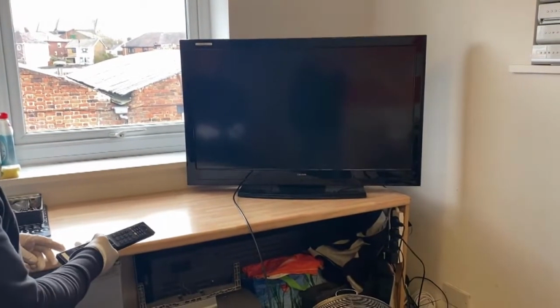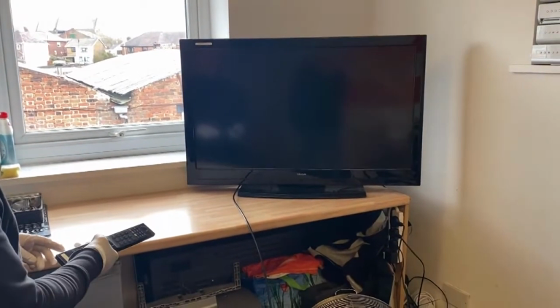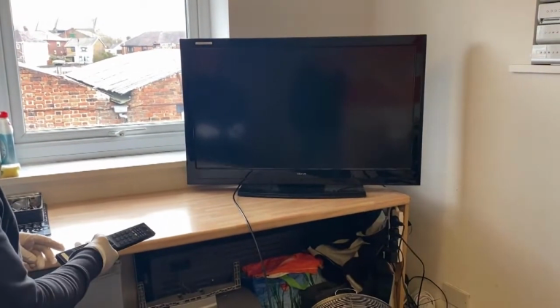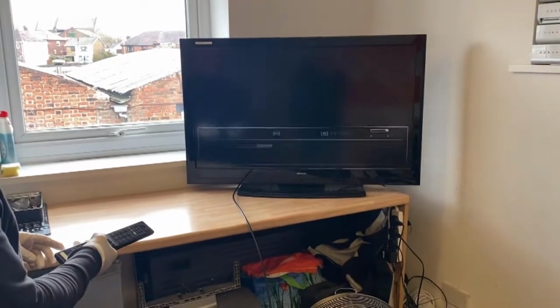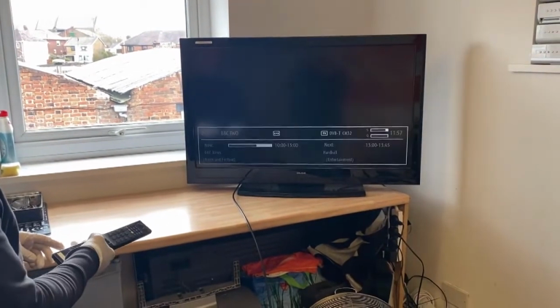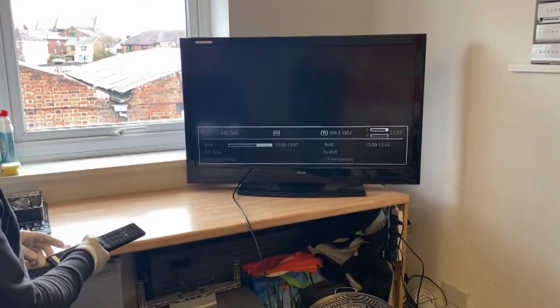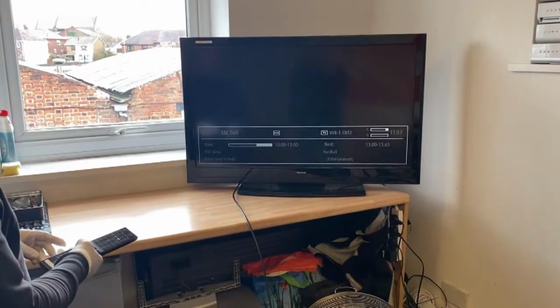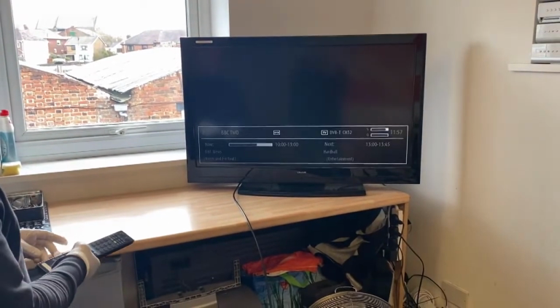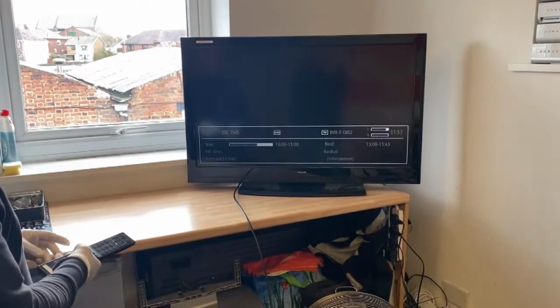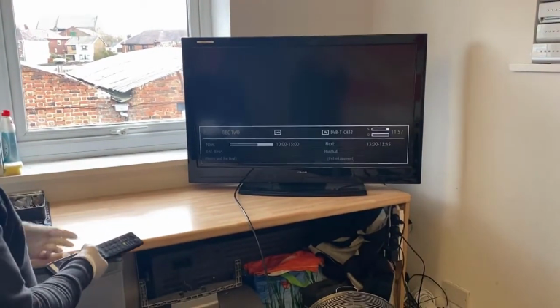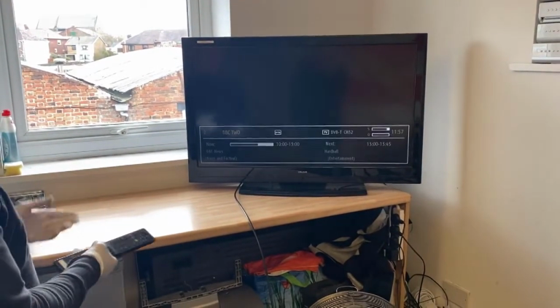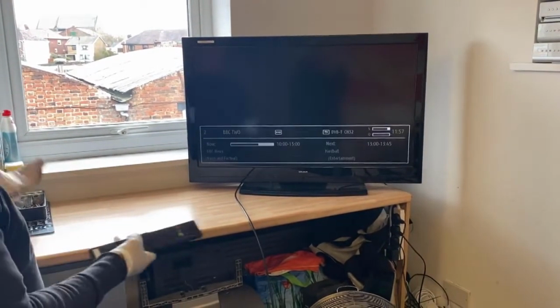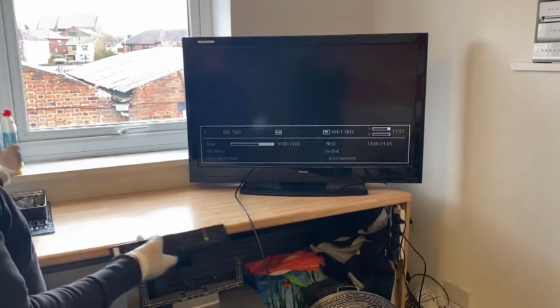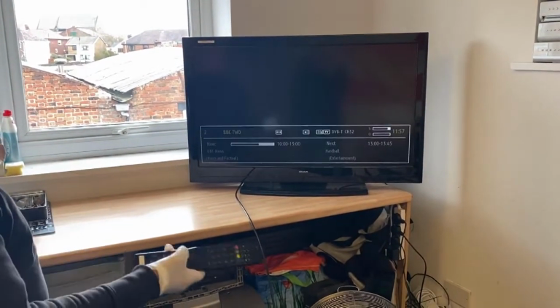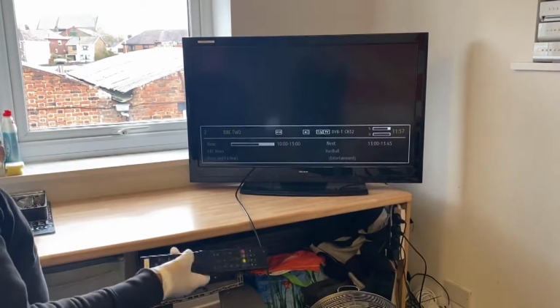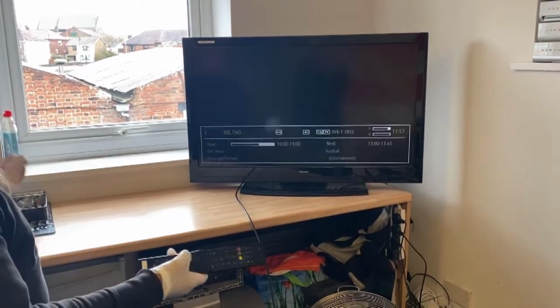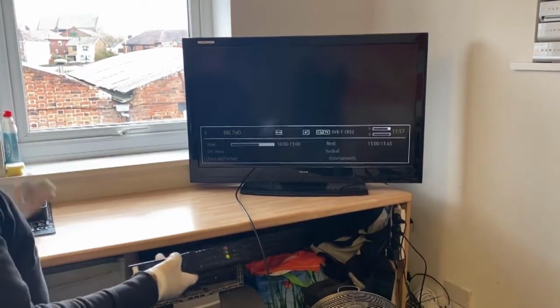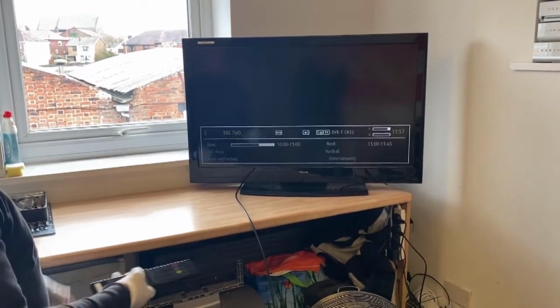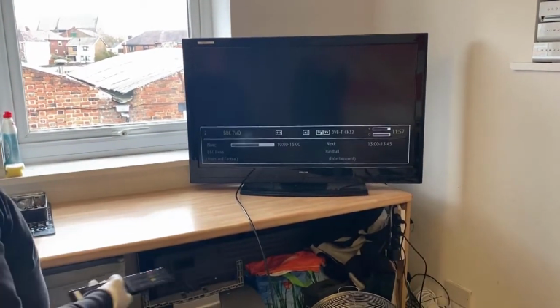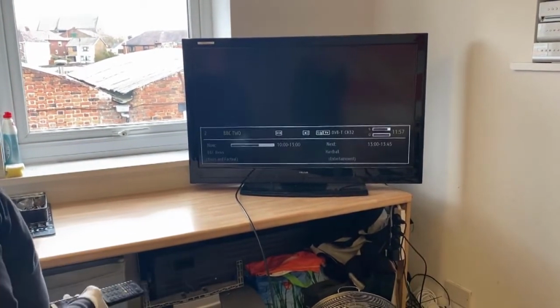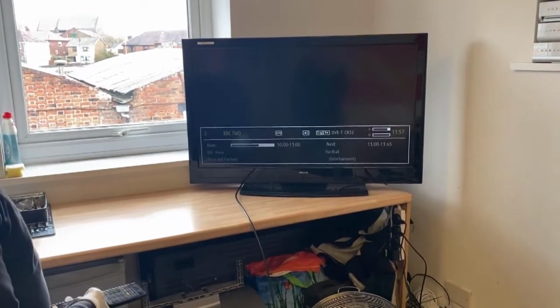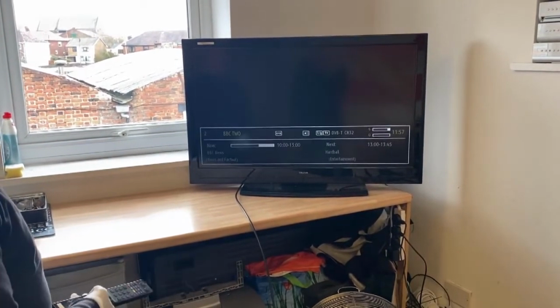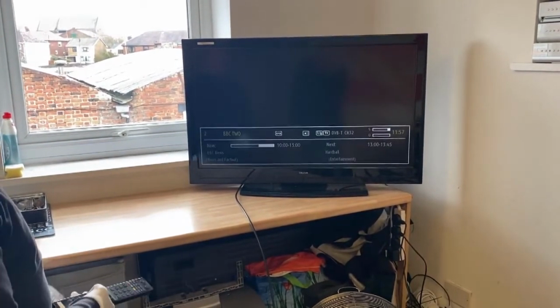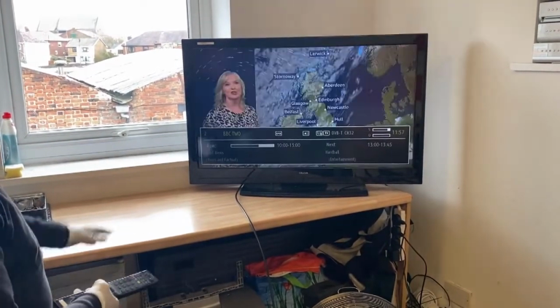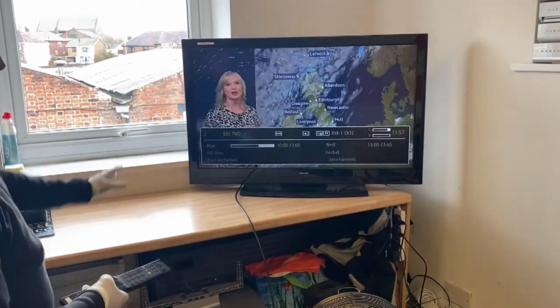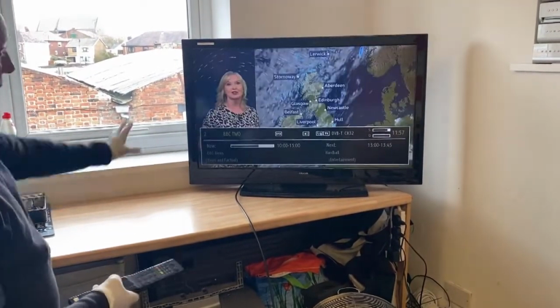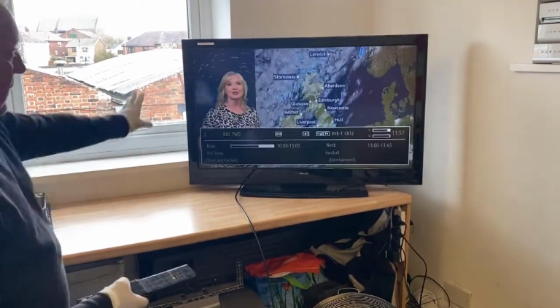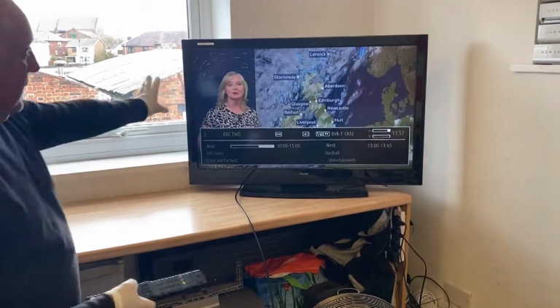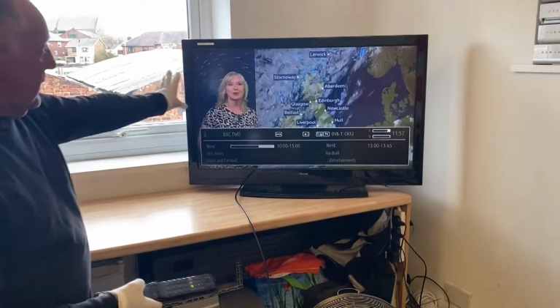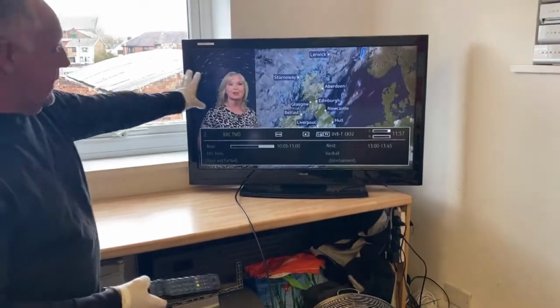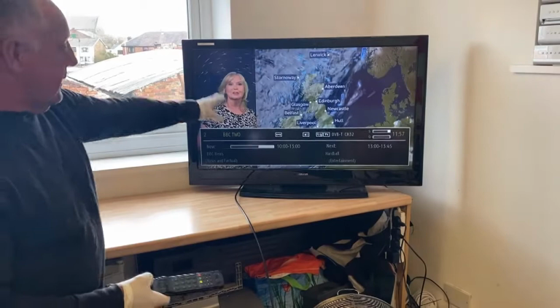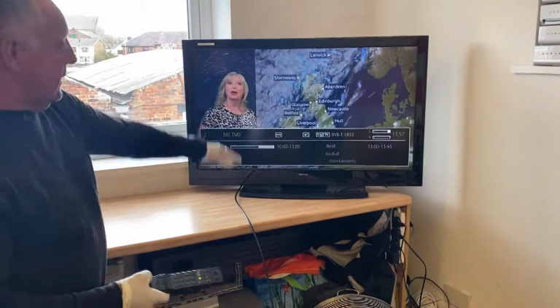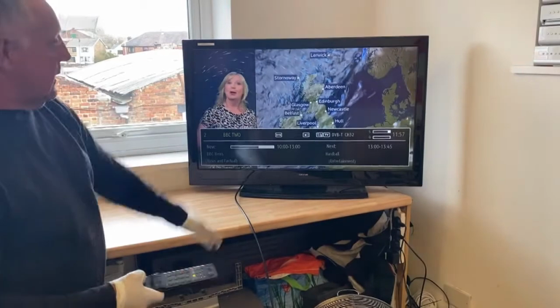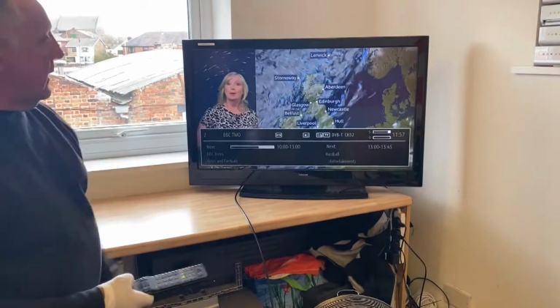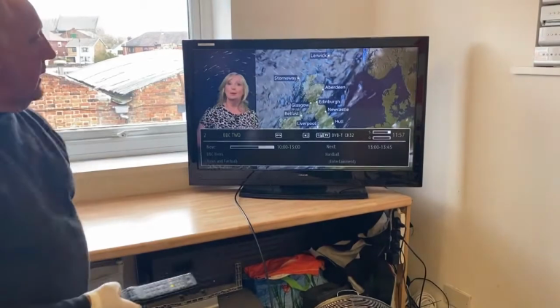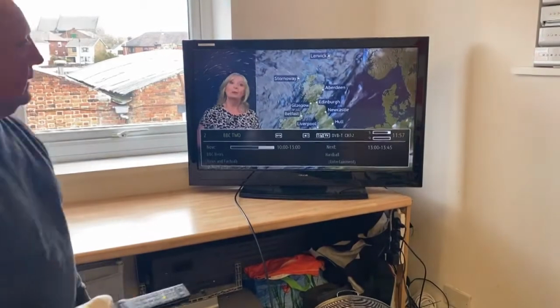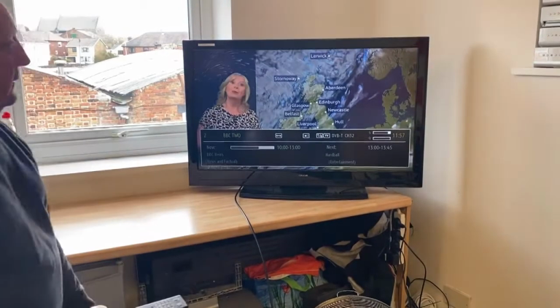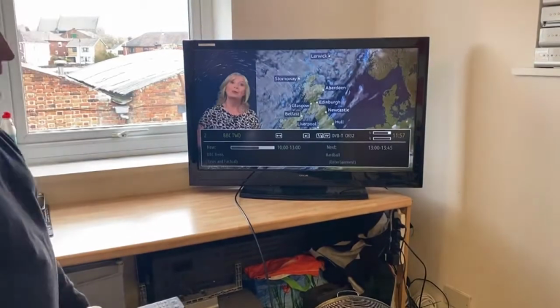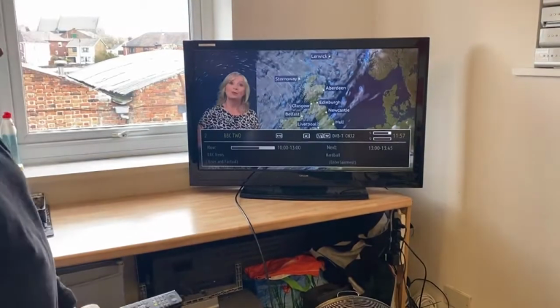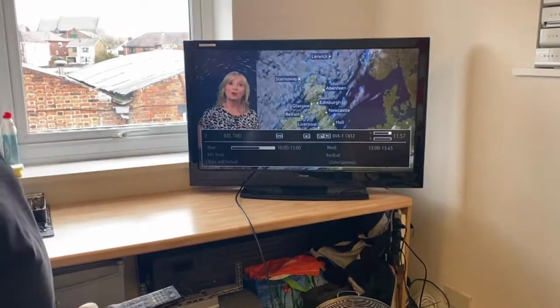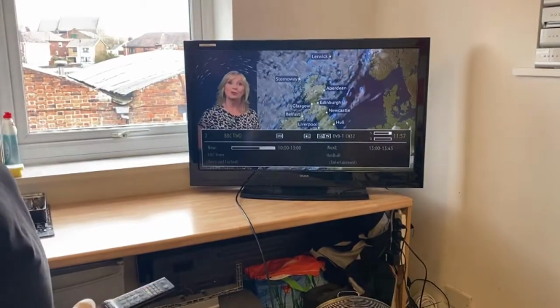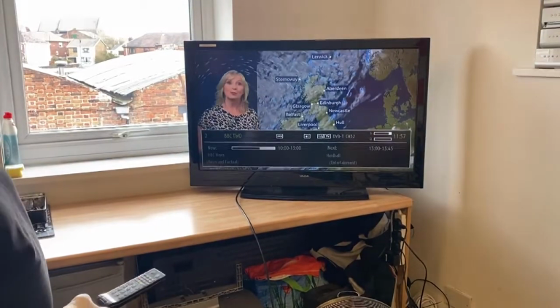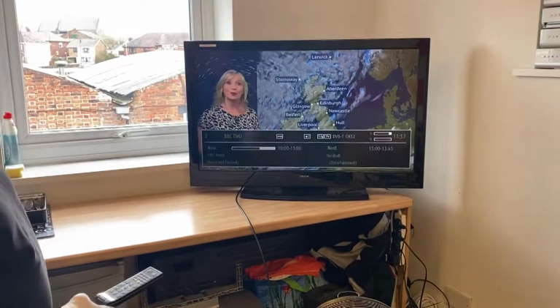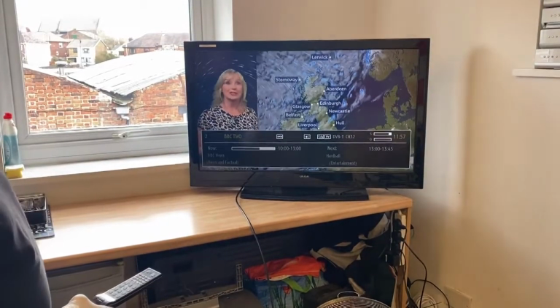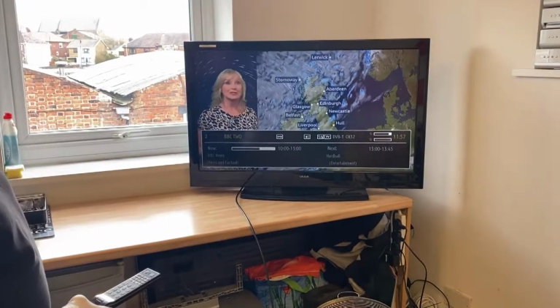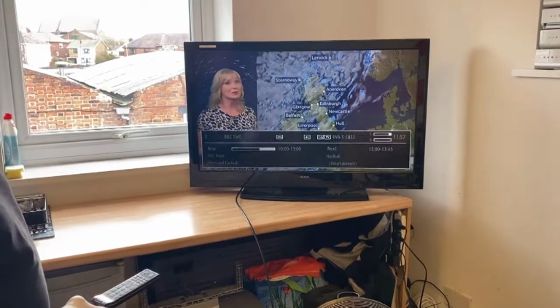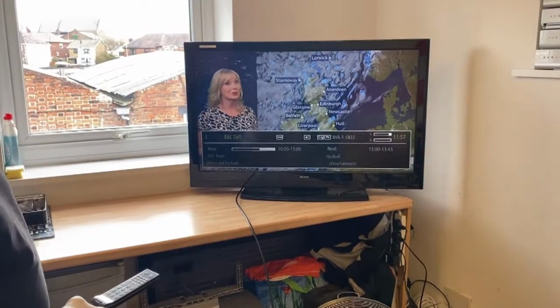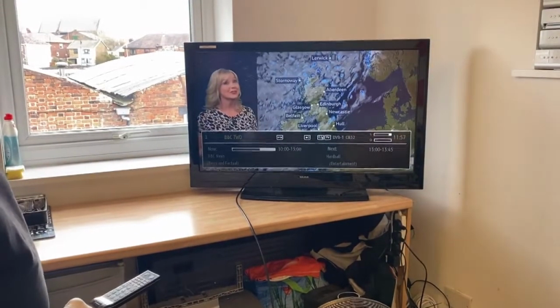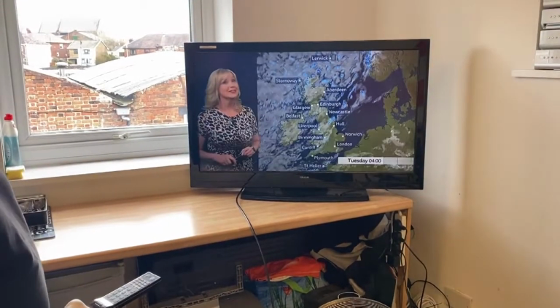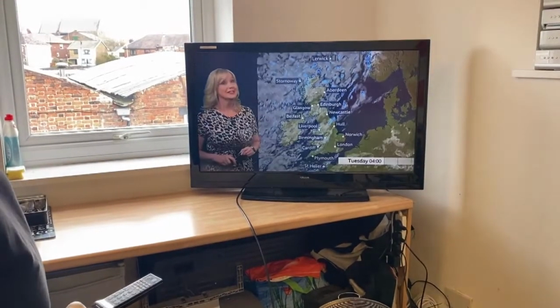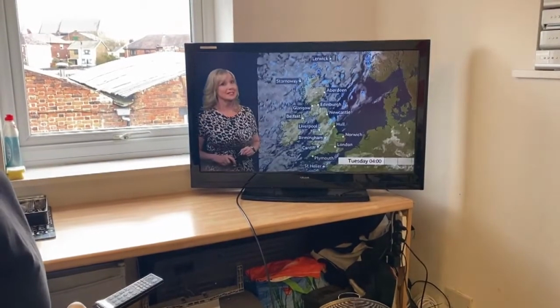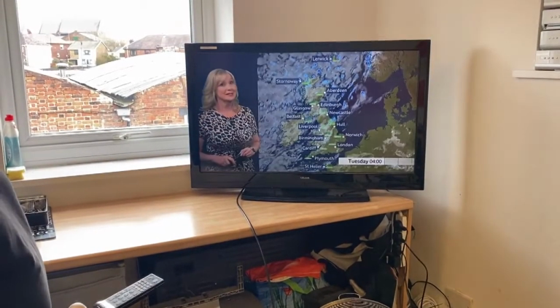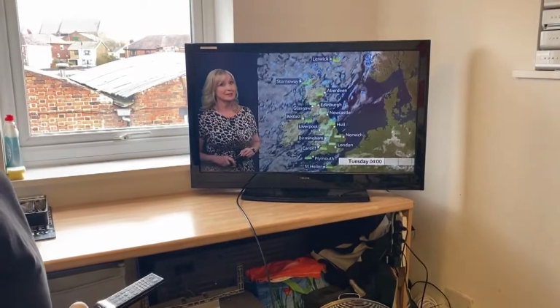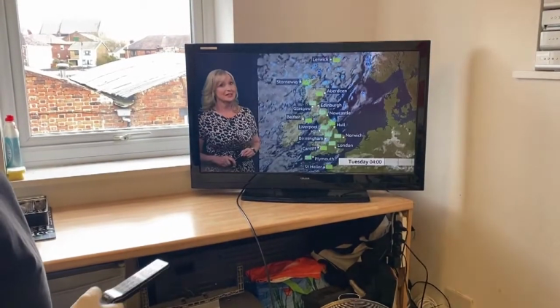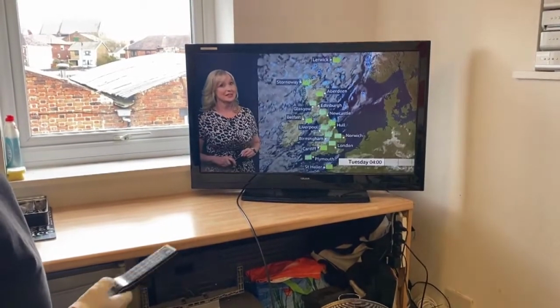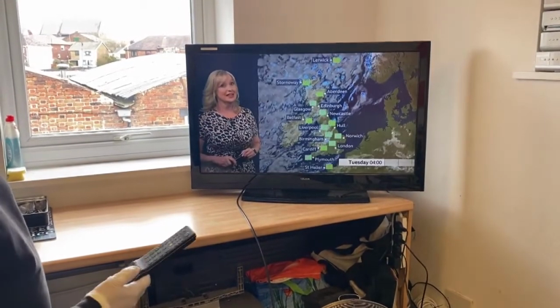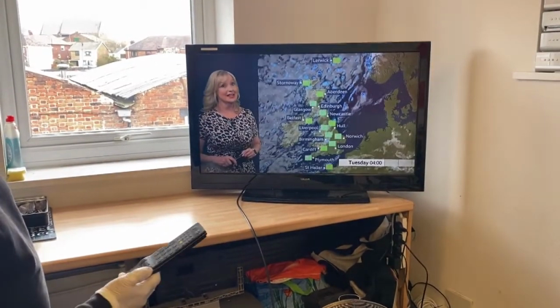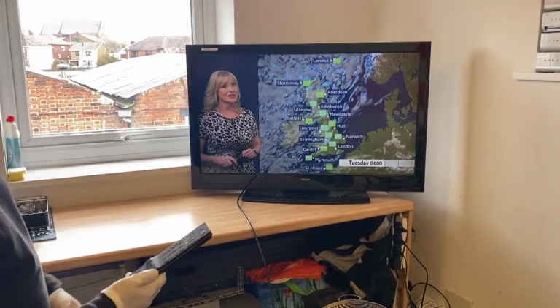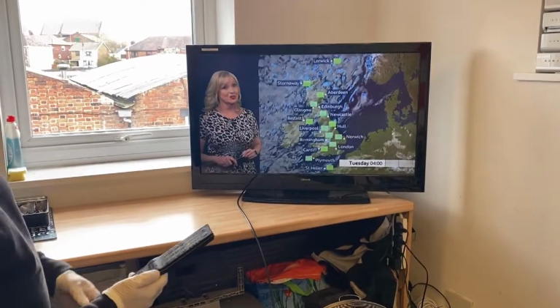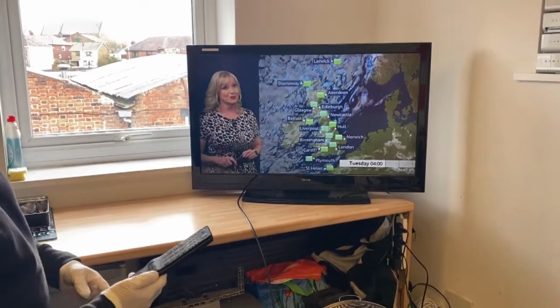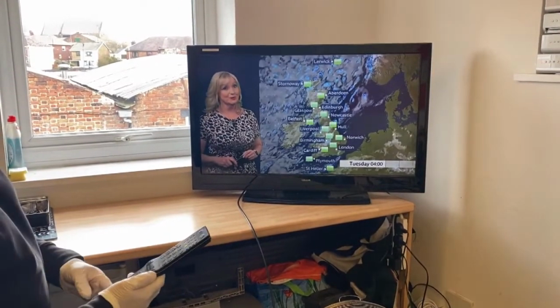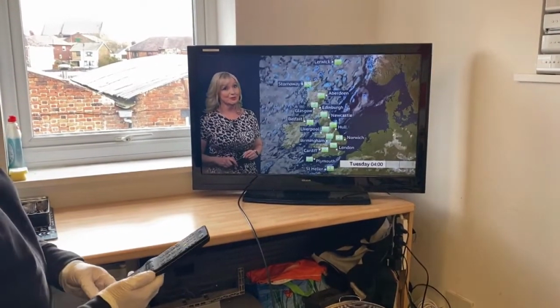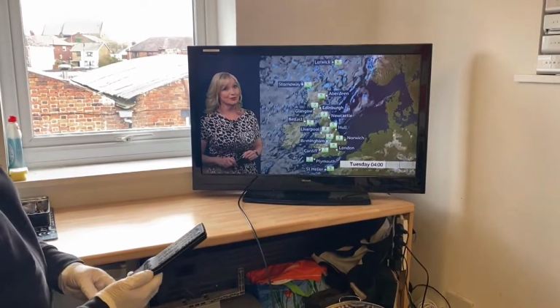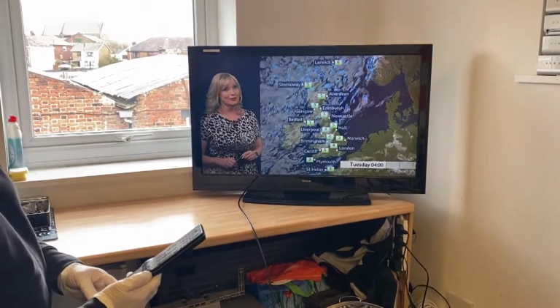You can change channel and it's got all the other programs on there that you need.